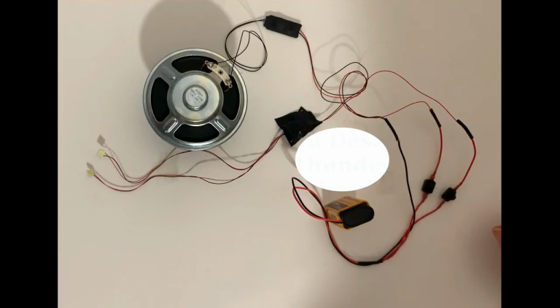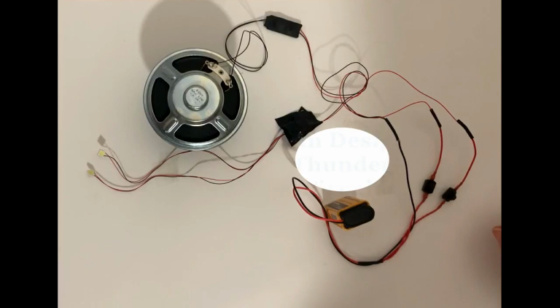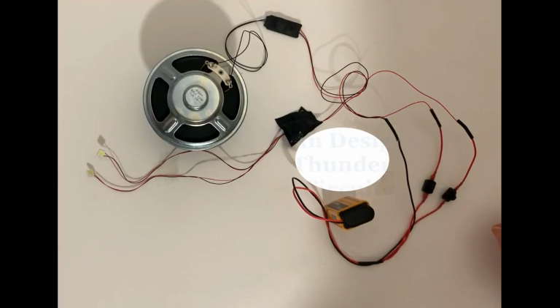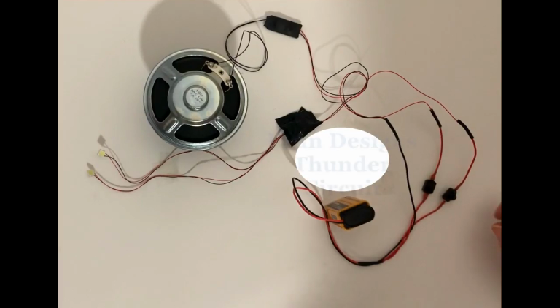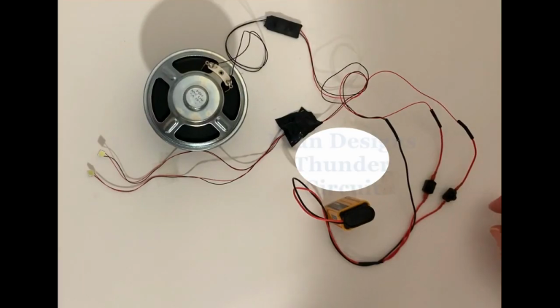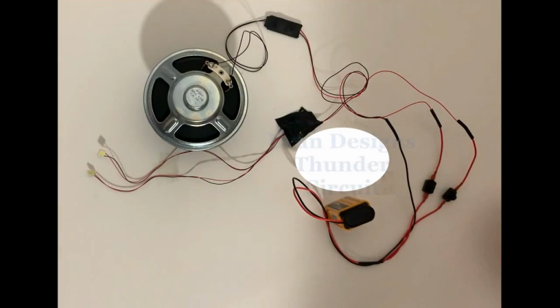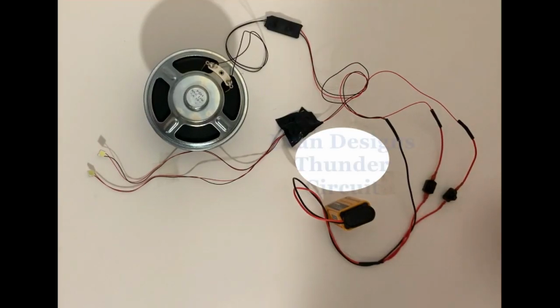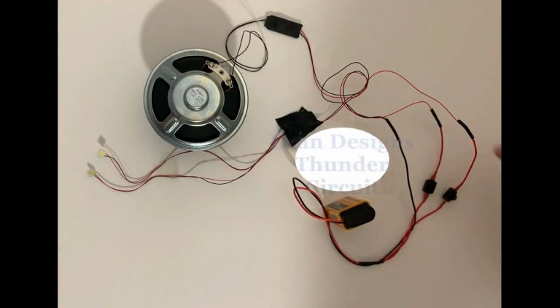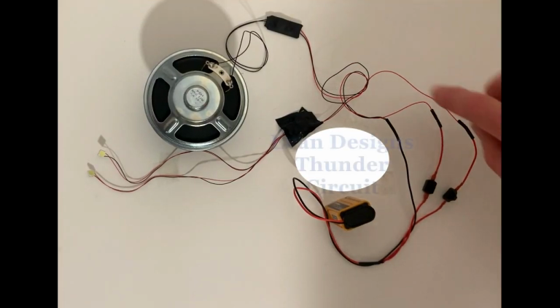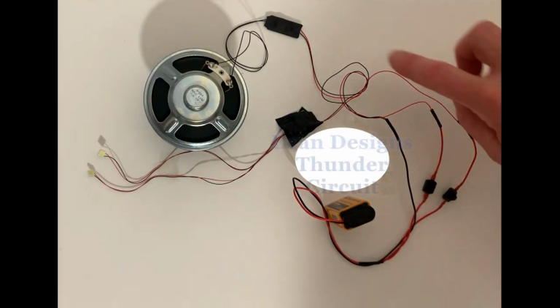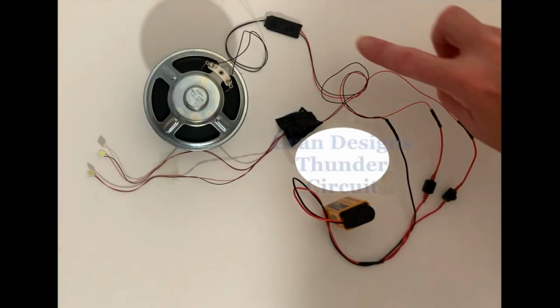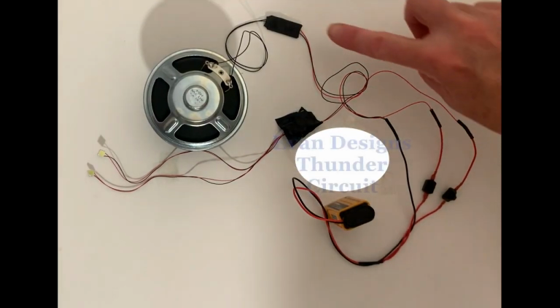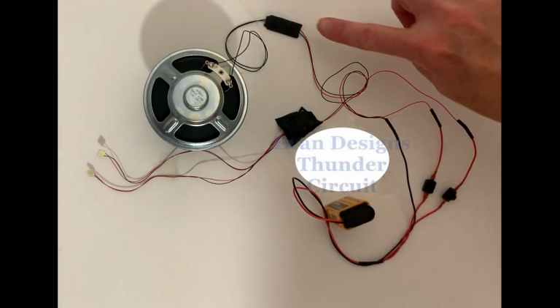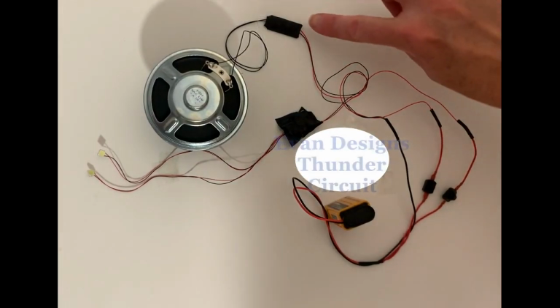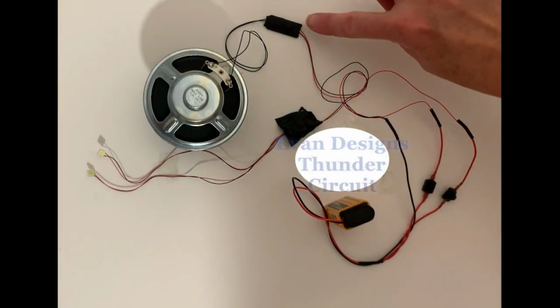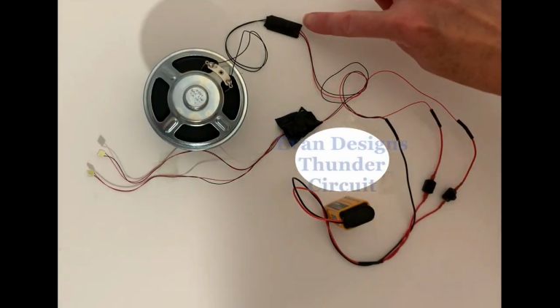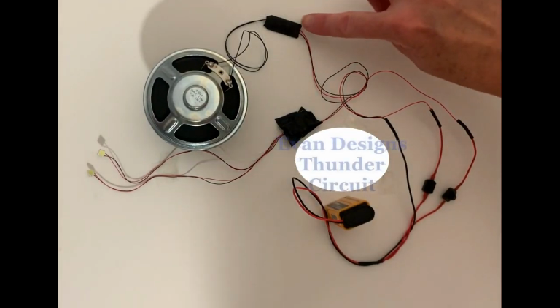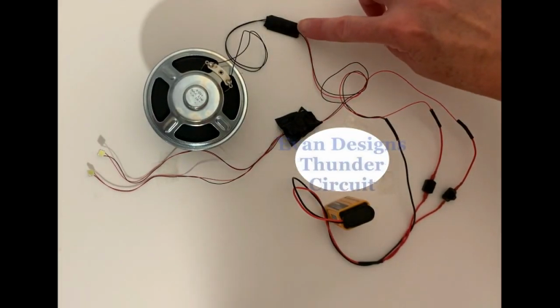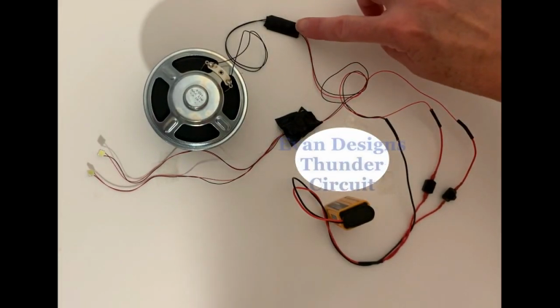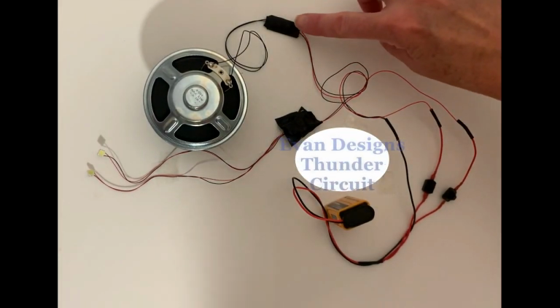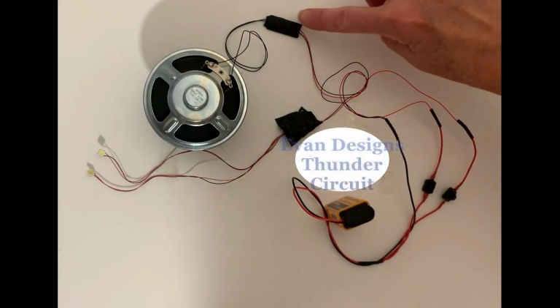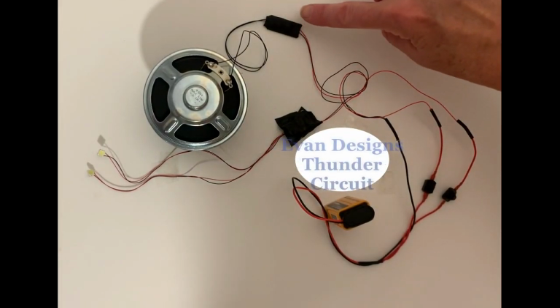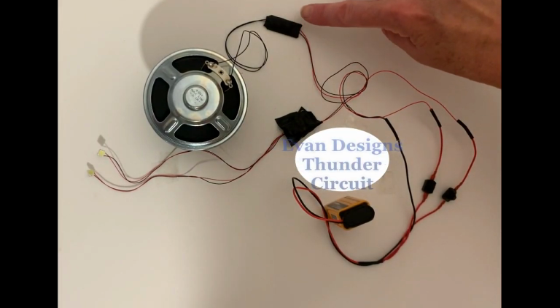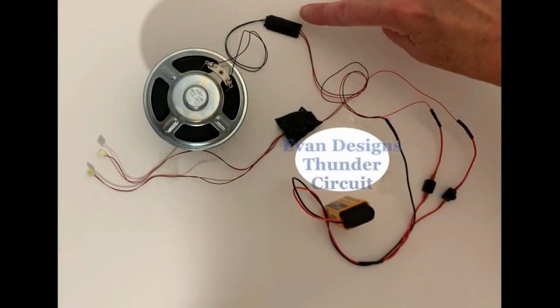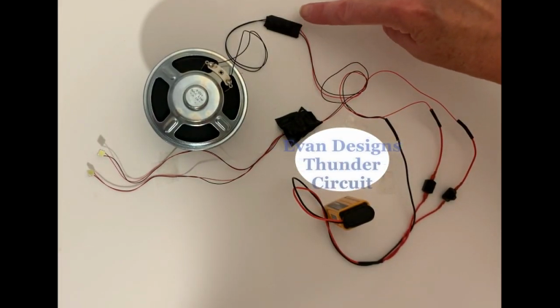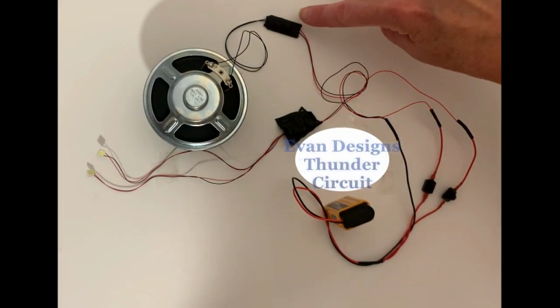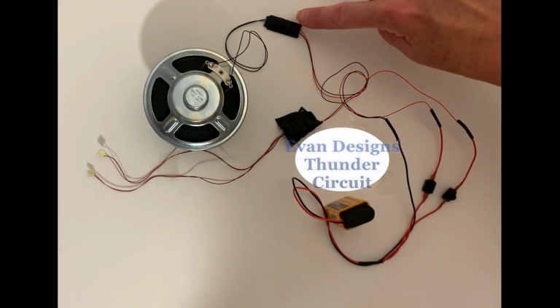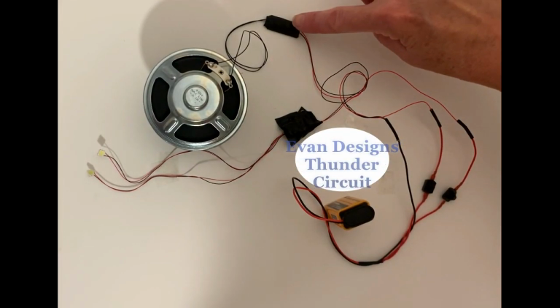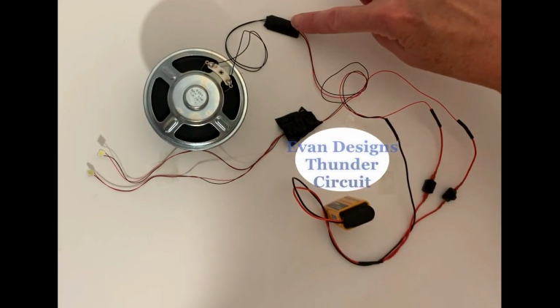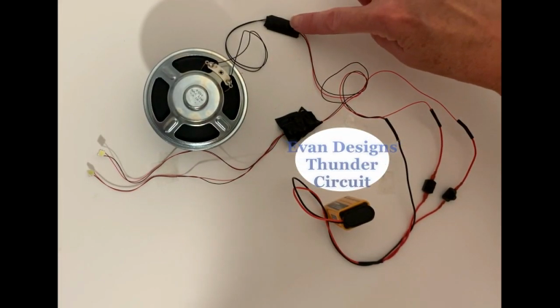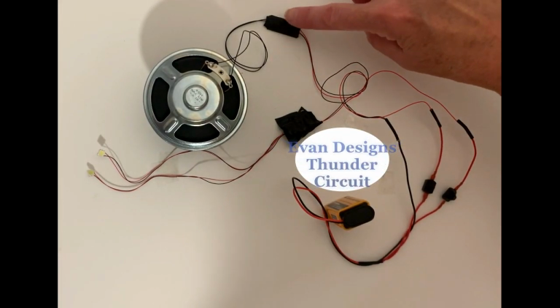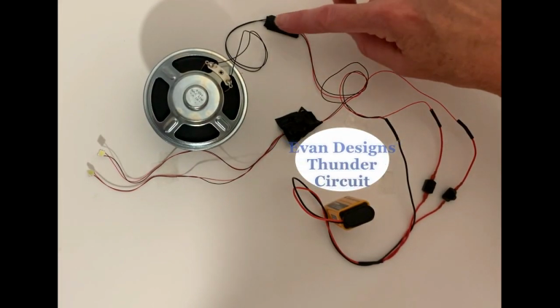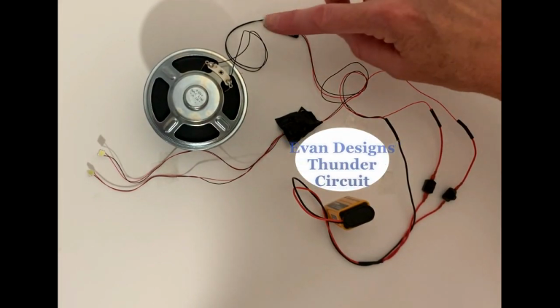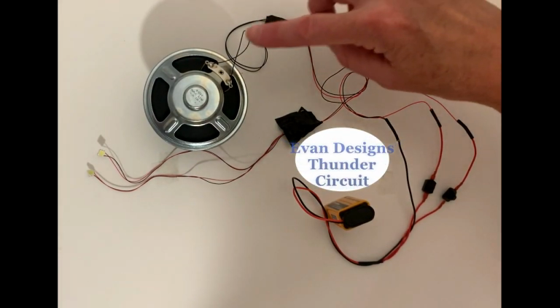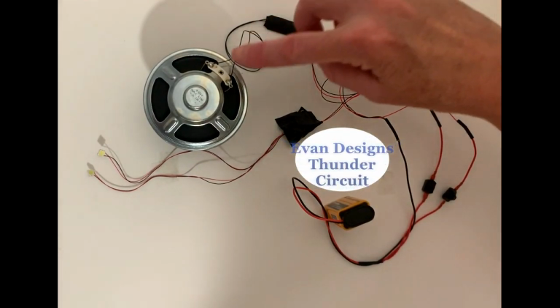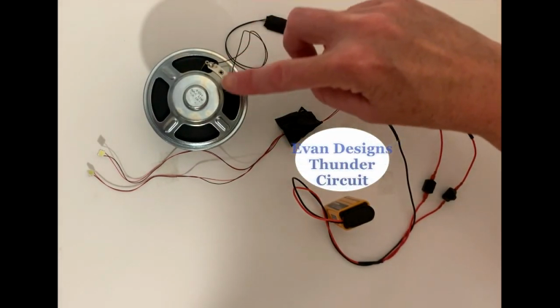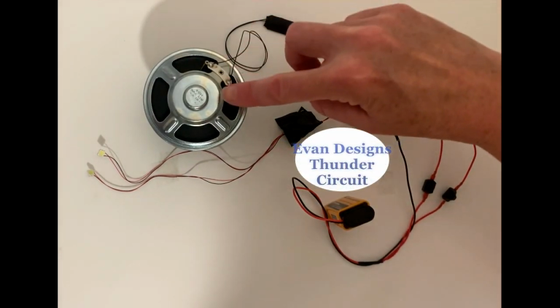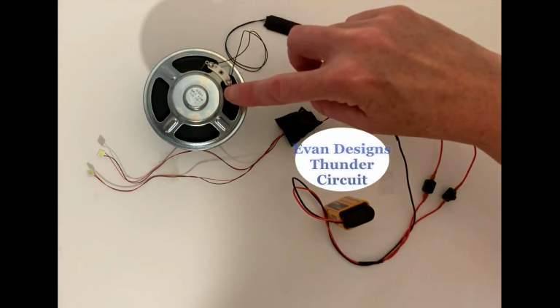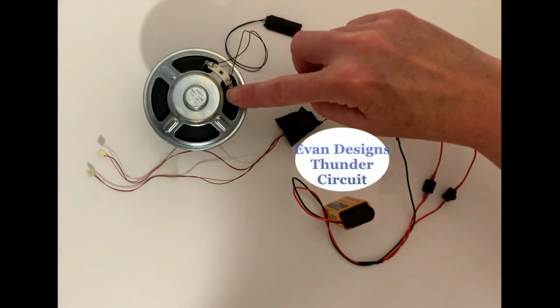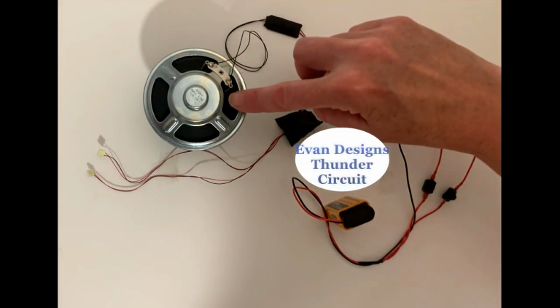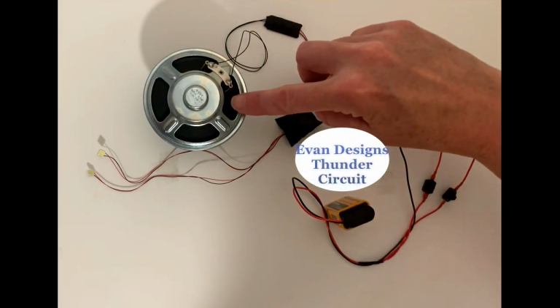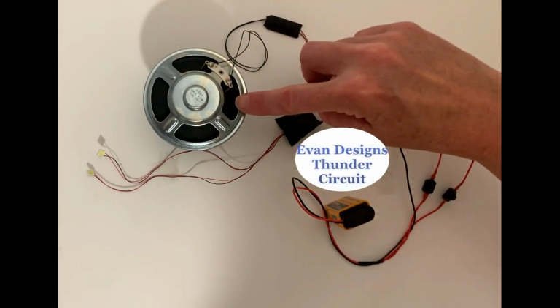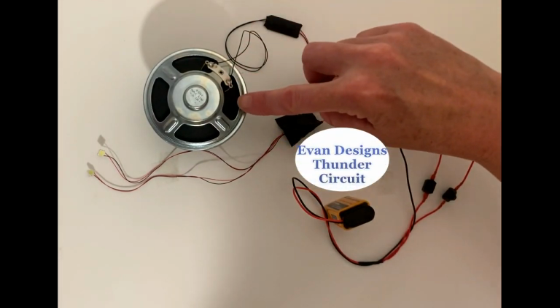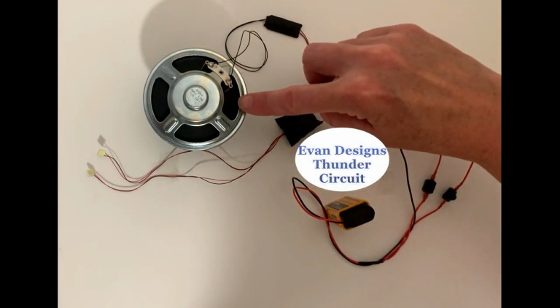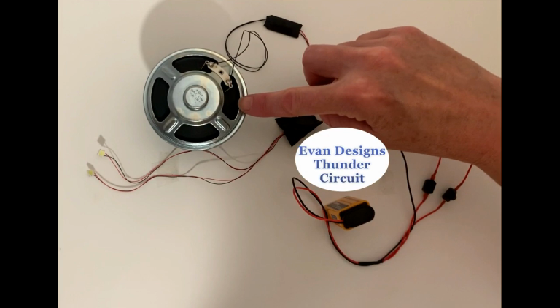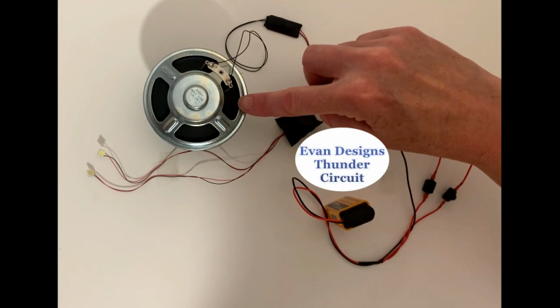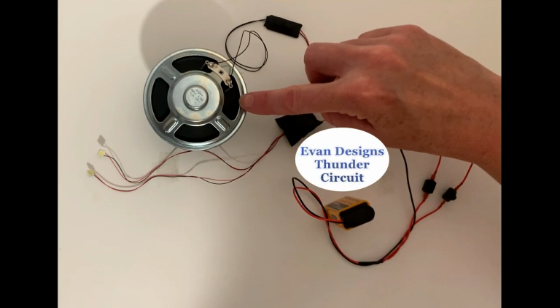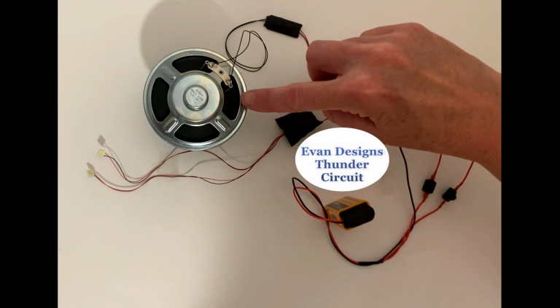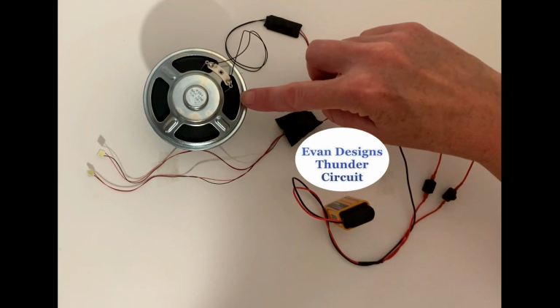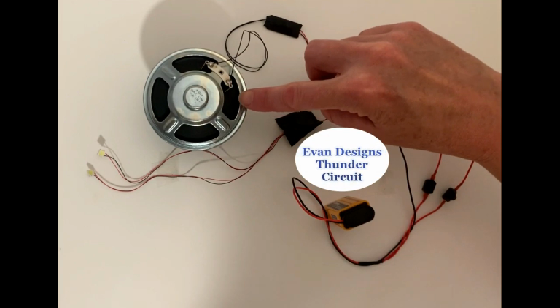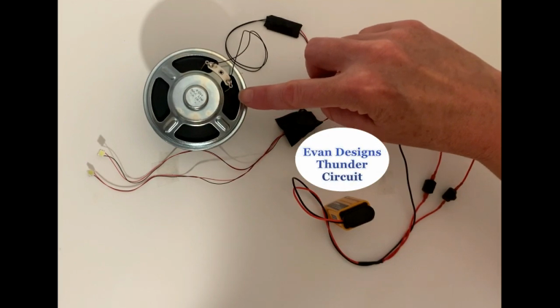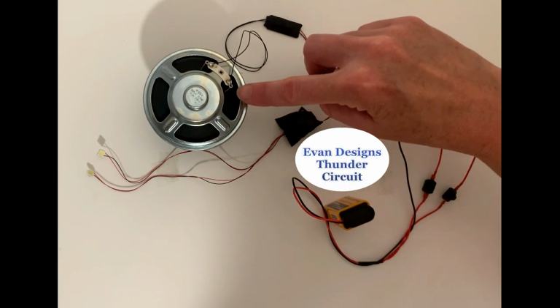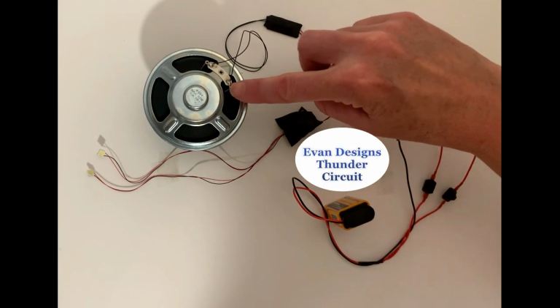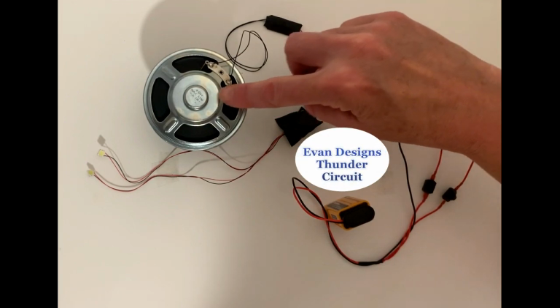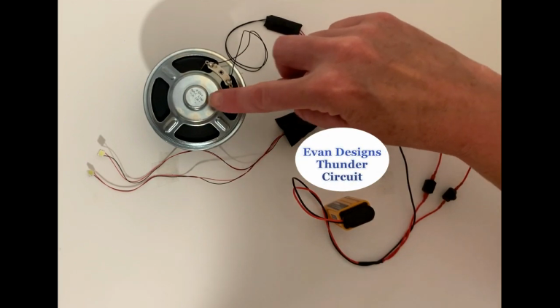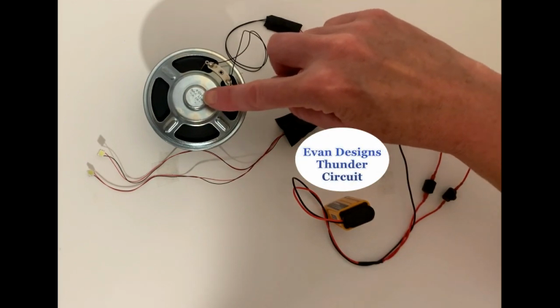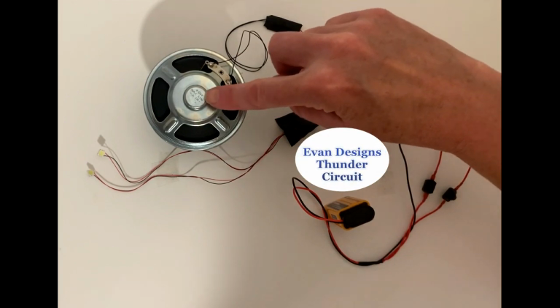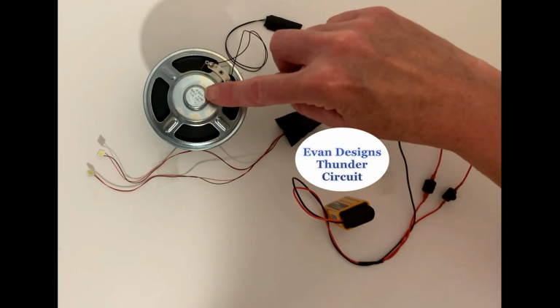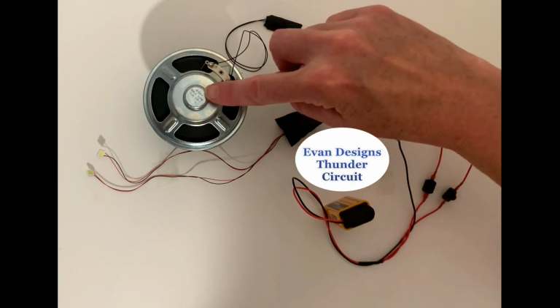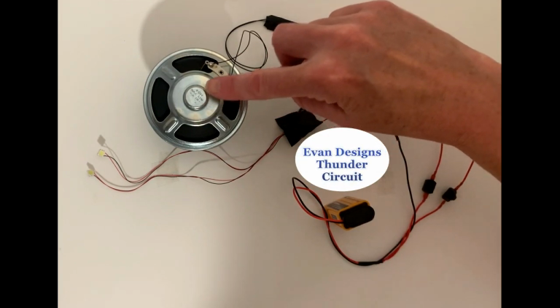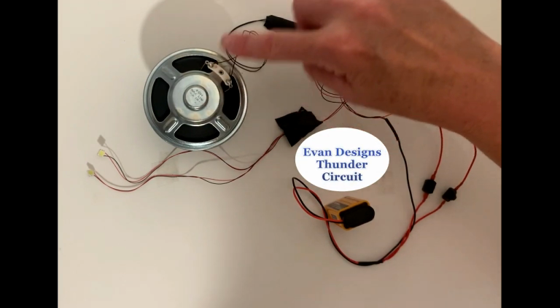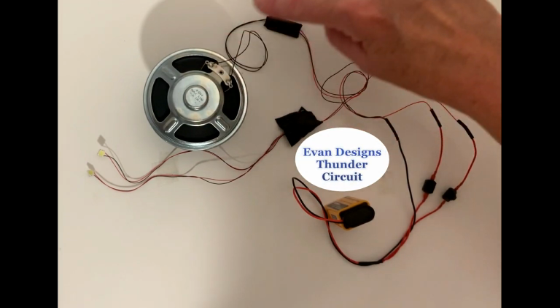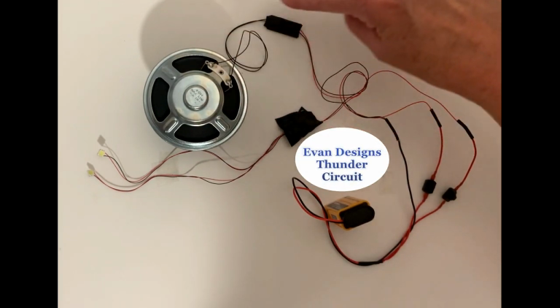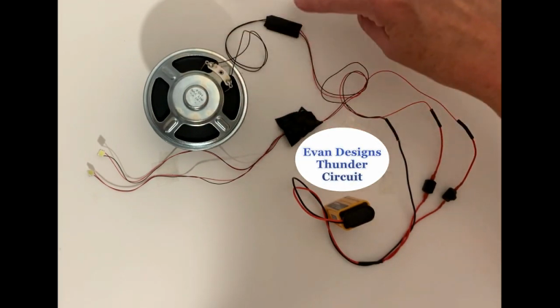This is our thunder circuit. It's a nice small circuit. We've opted to include our large speakers so you get some good bass sound.